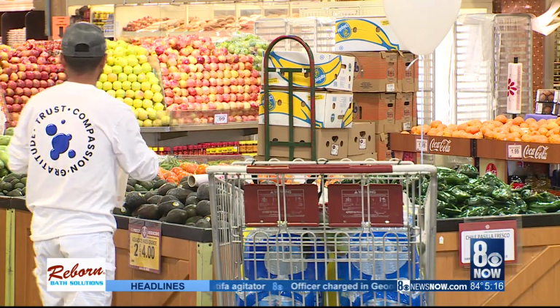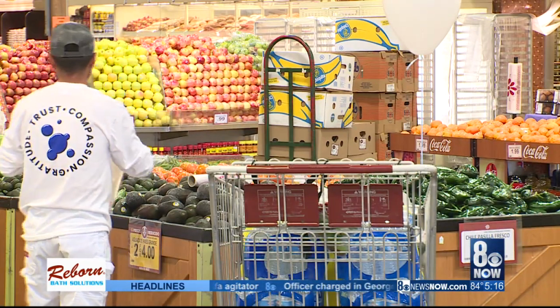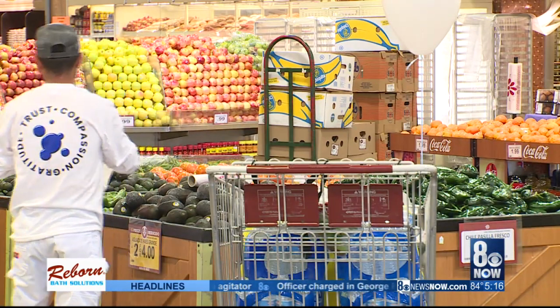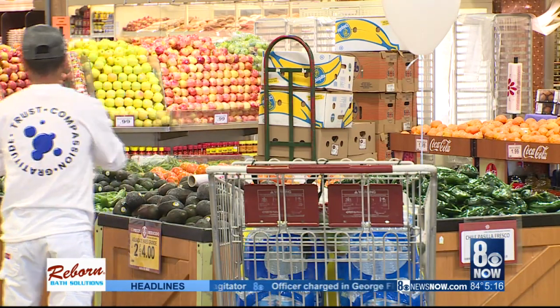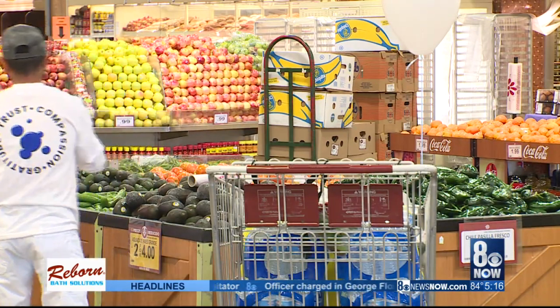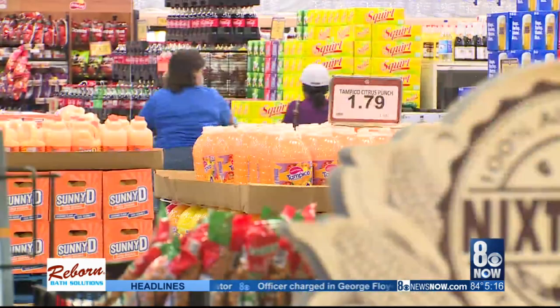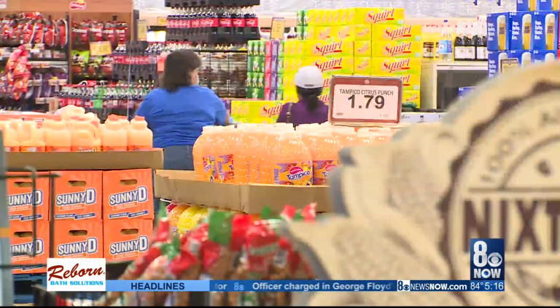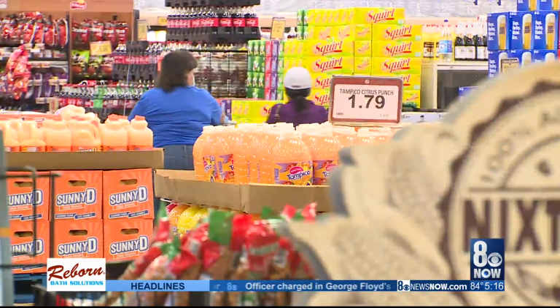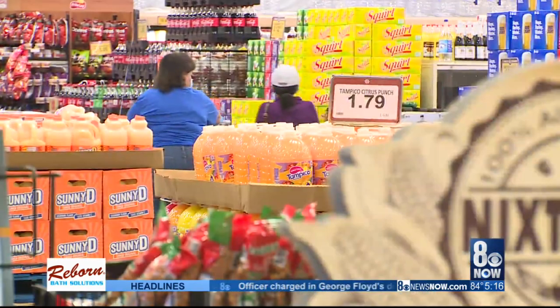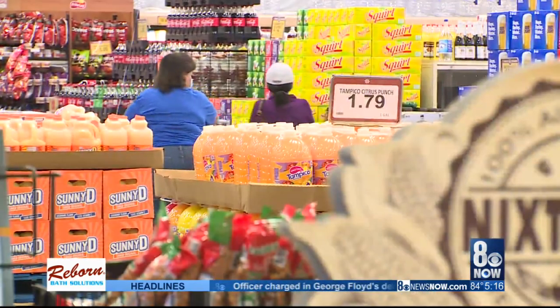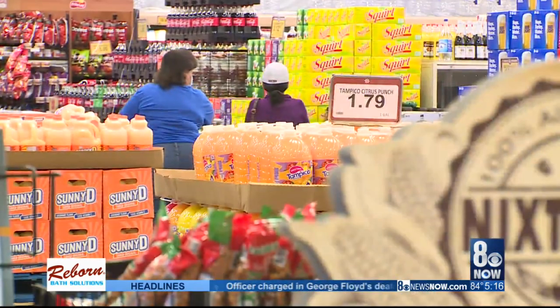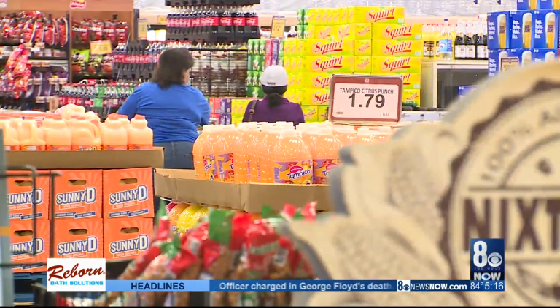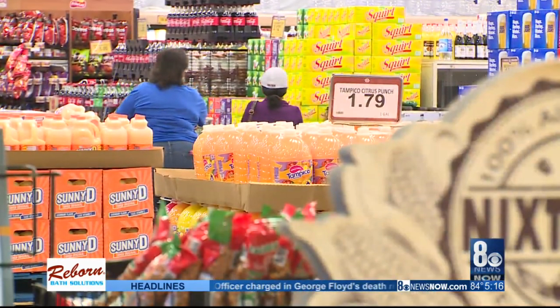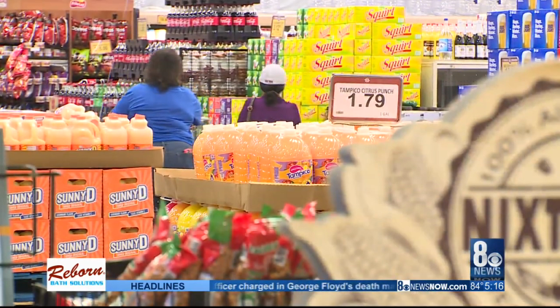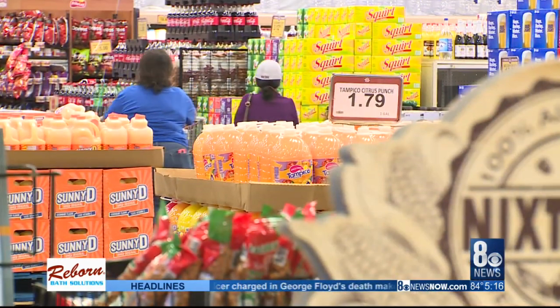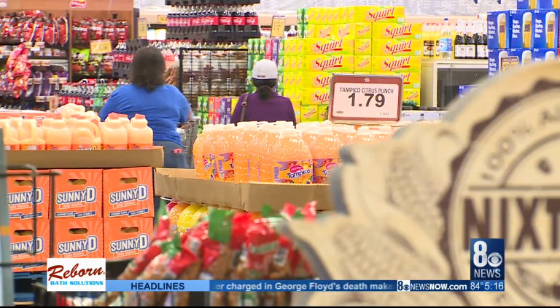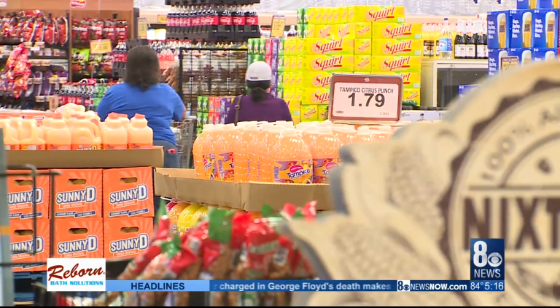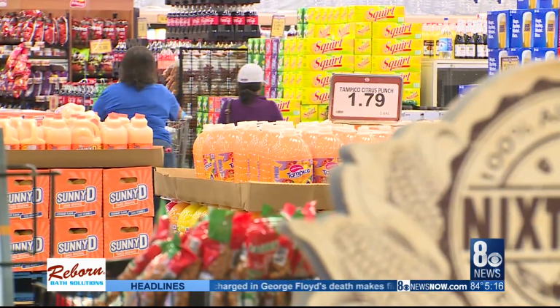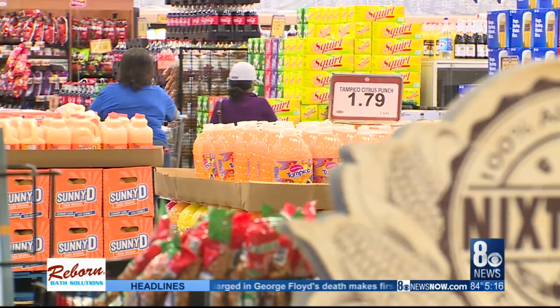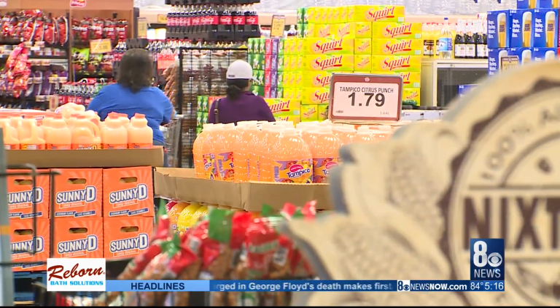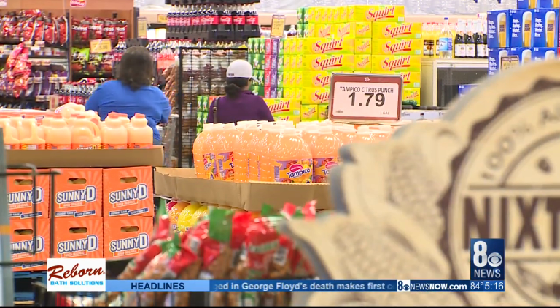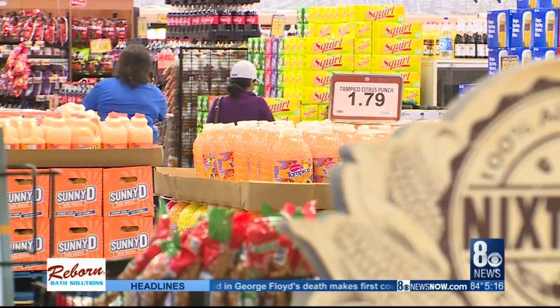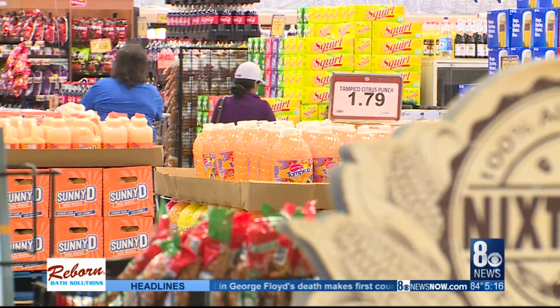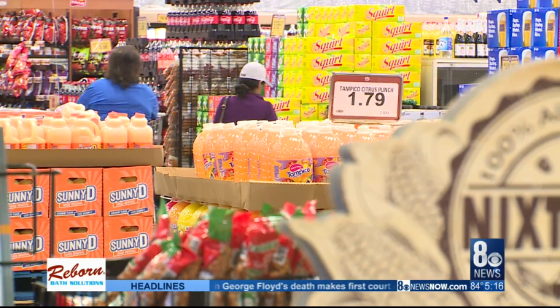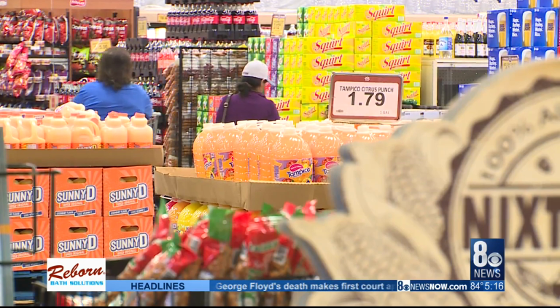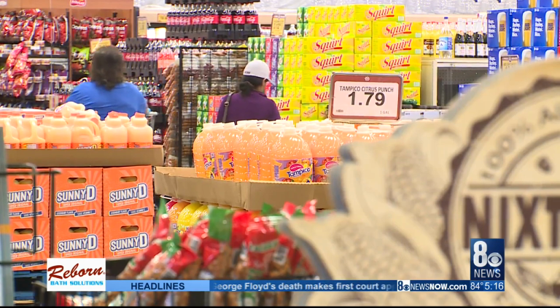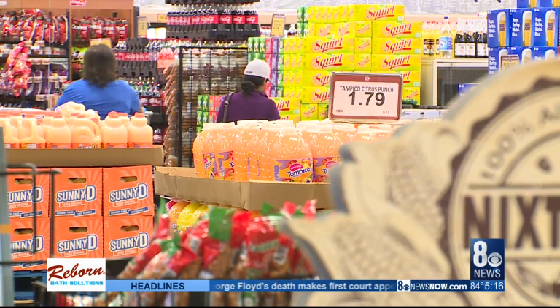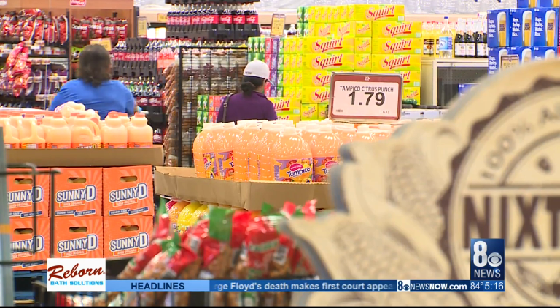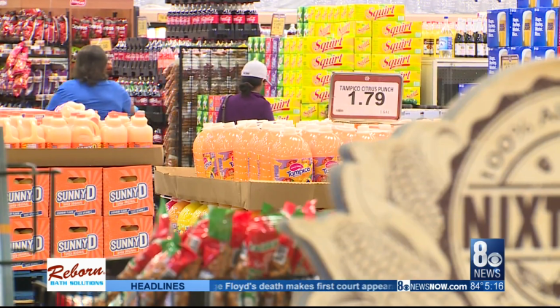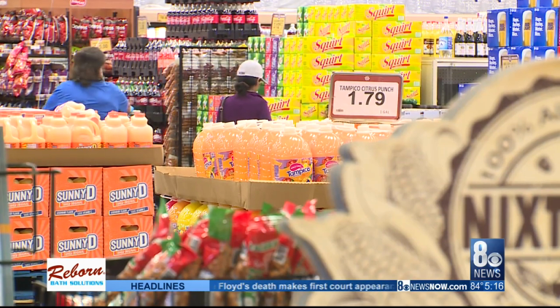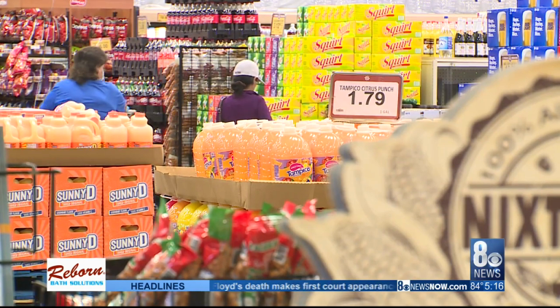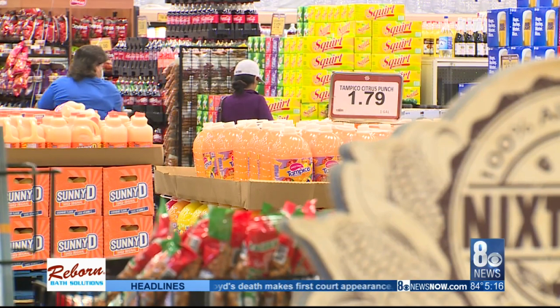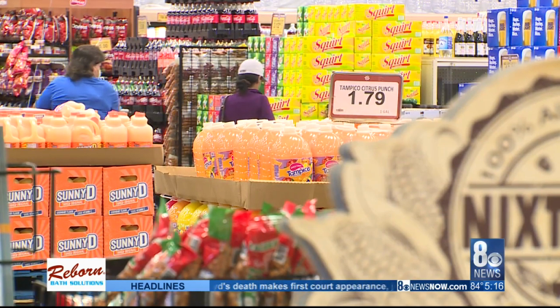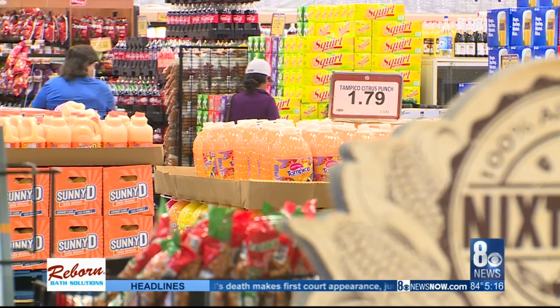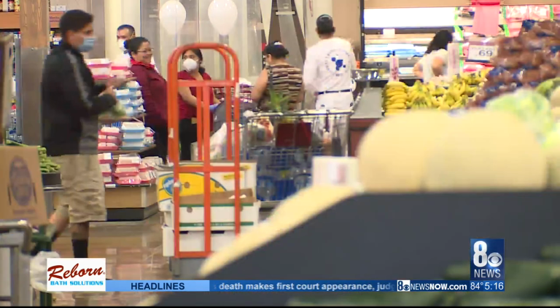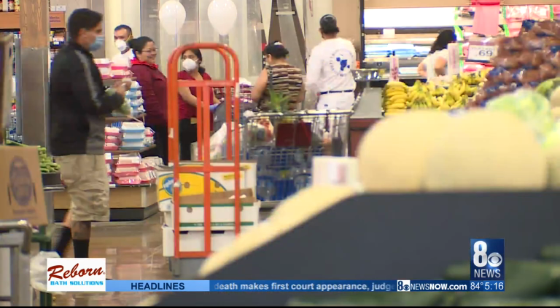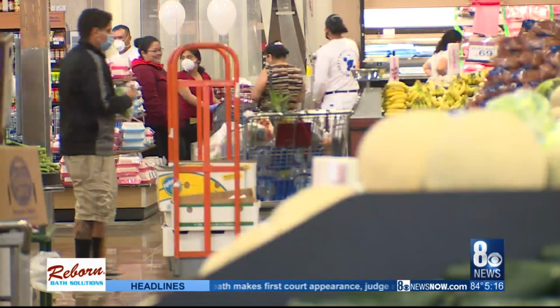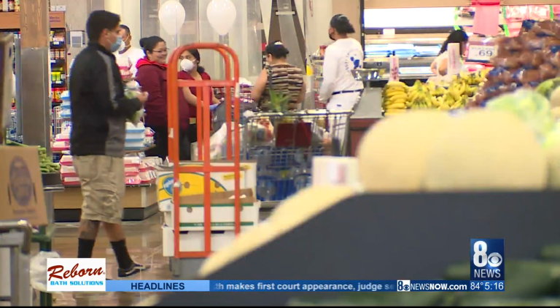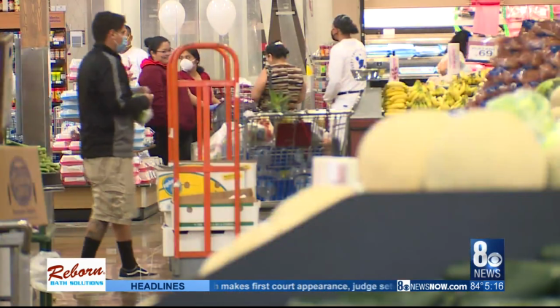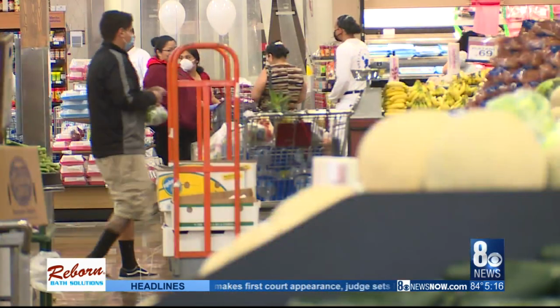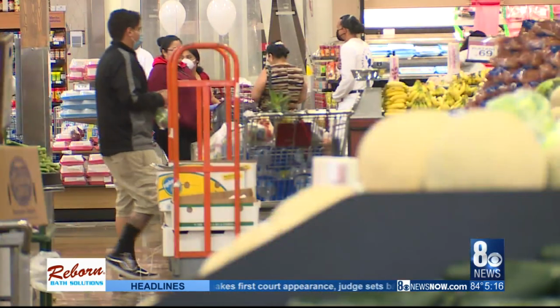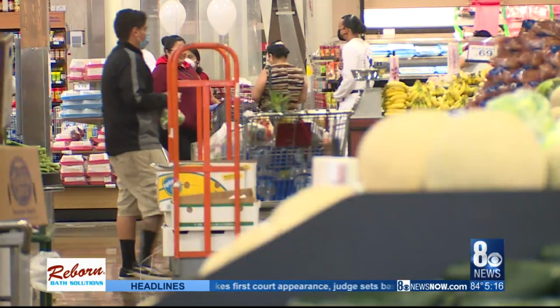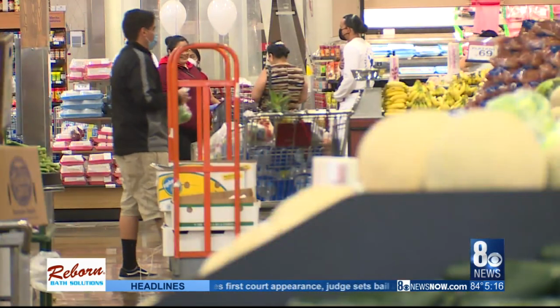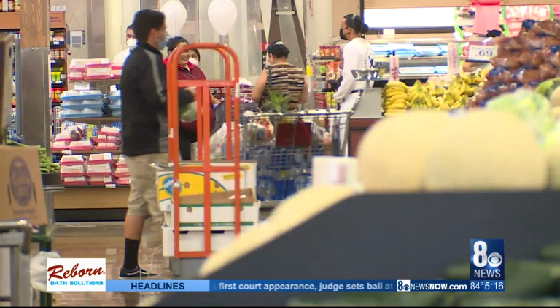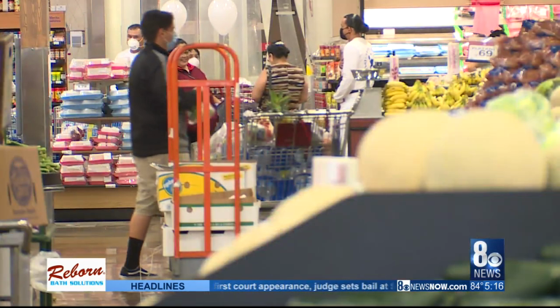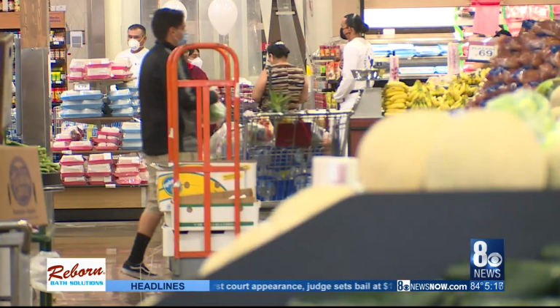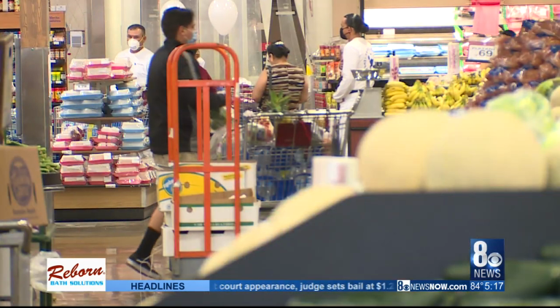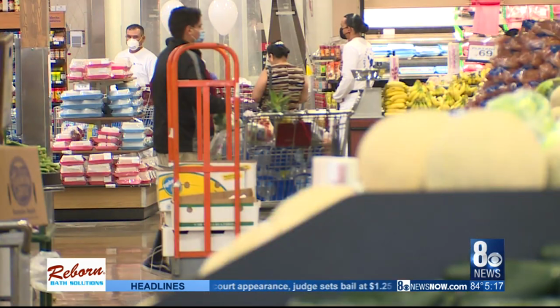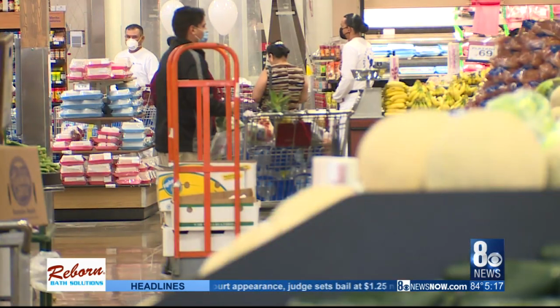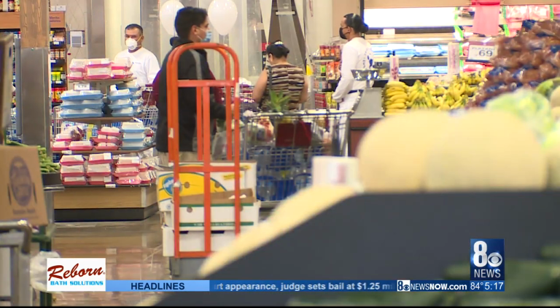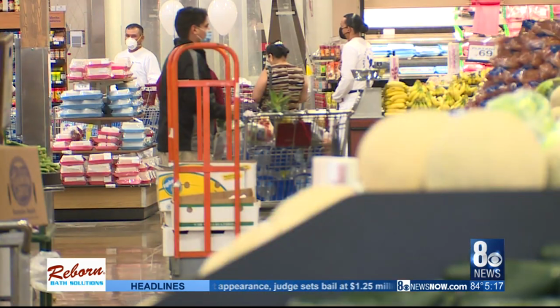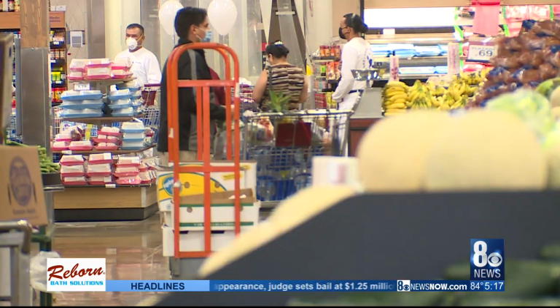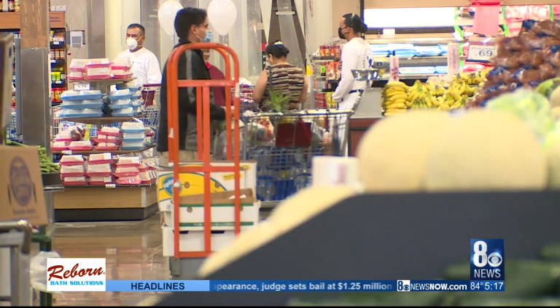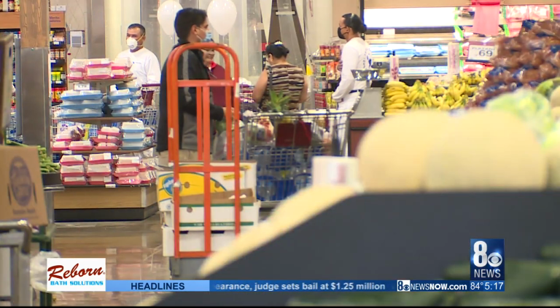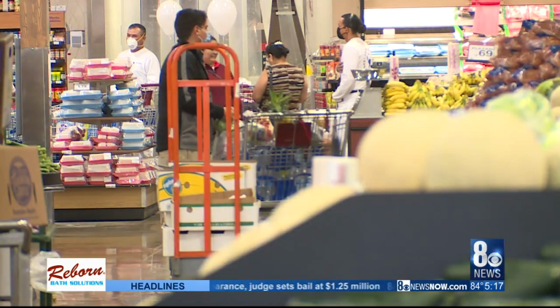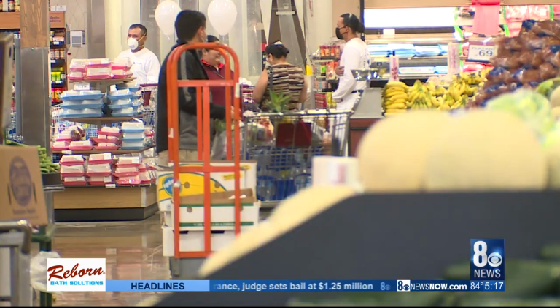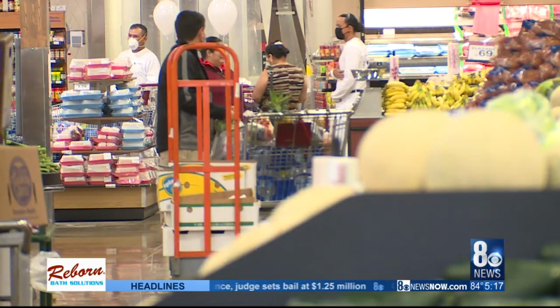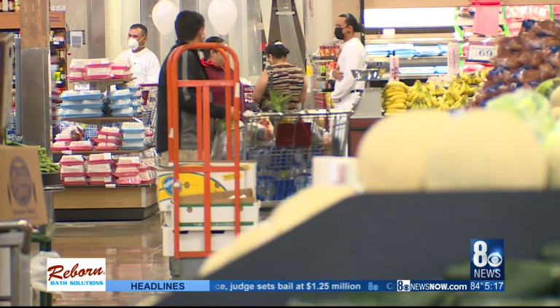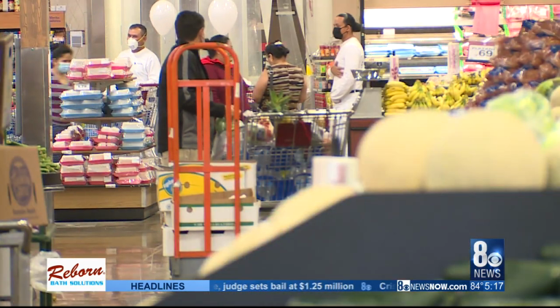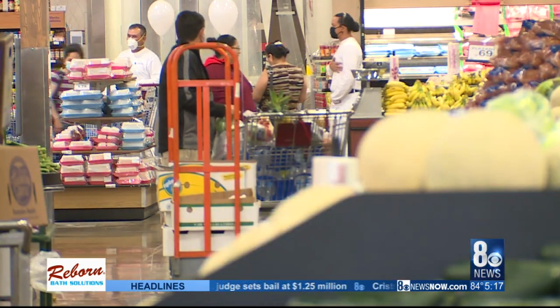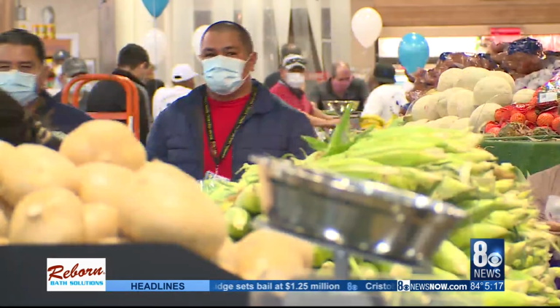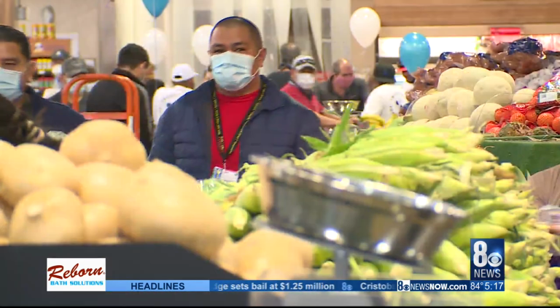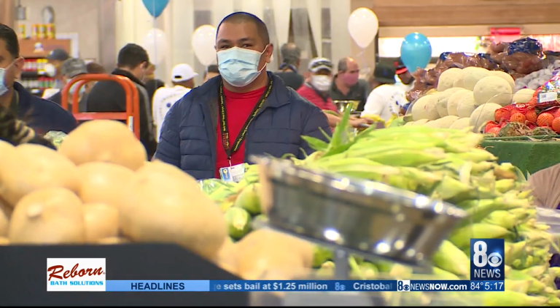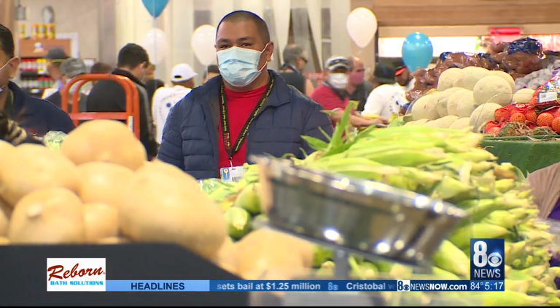What you really want to do is ignore eye-level items. Instead, look up or down, because the most expensive items on the grocery store shelves tend to be right at your eye level.